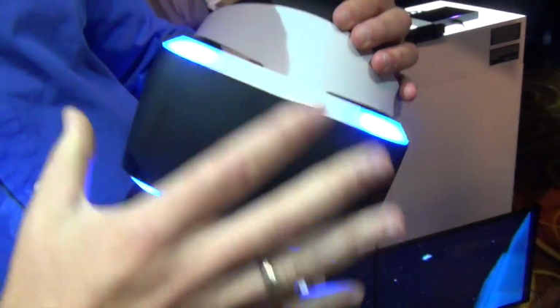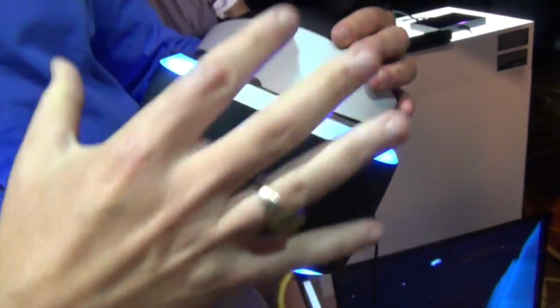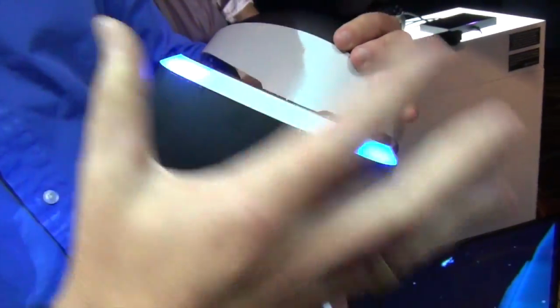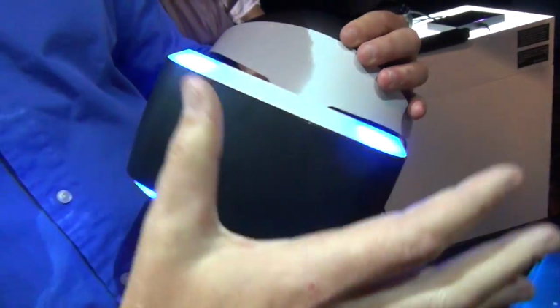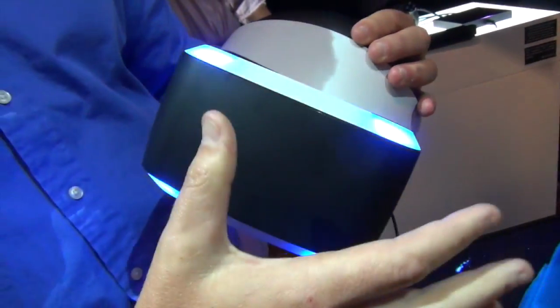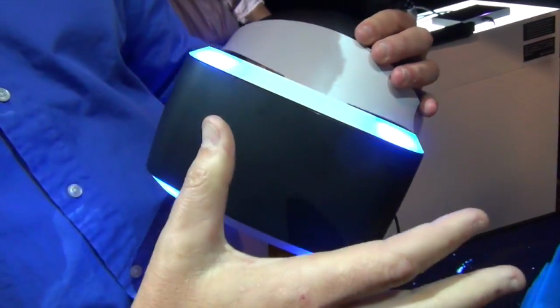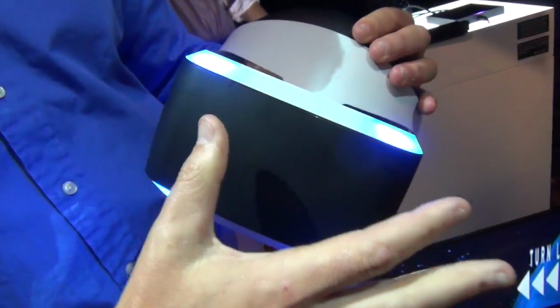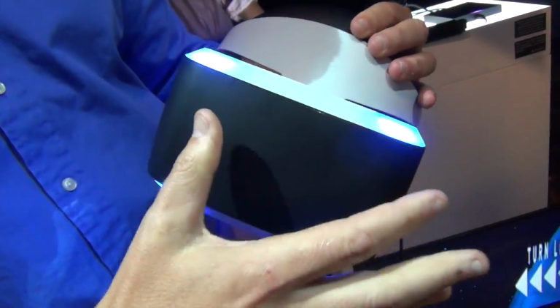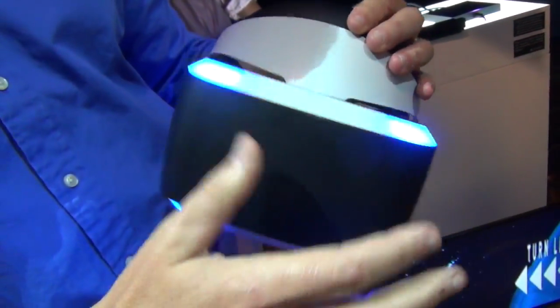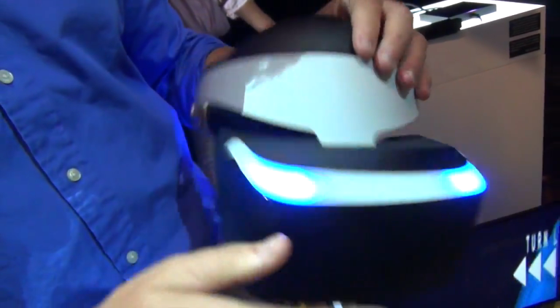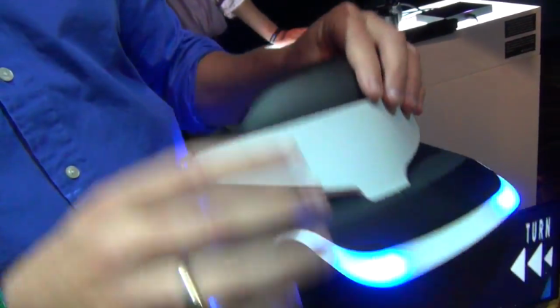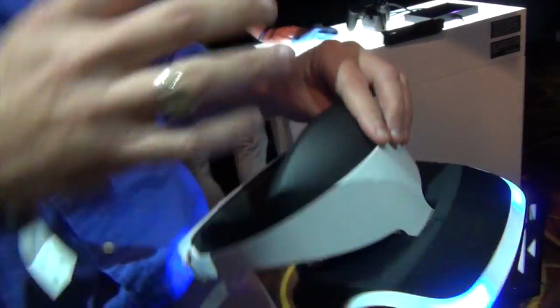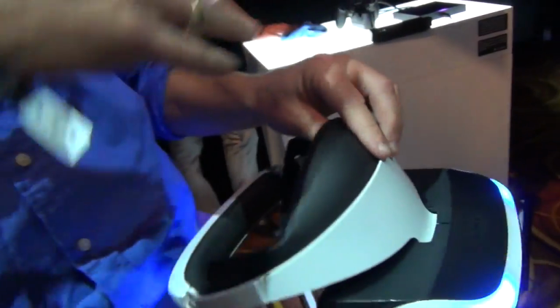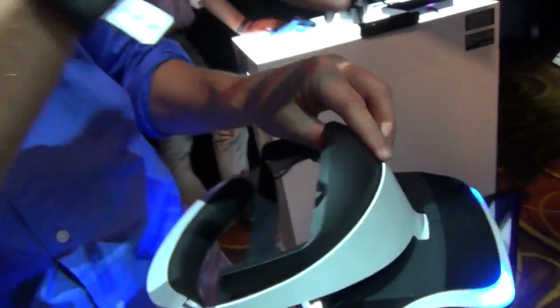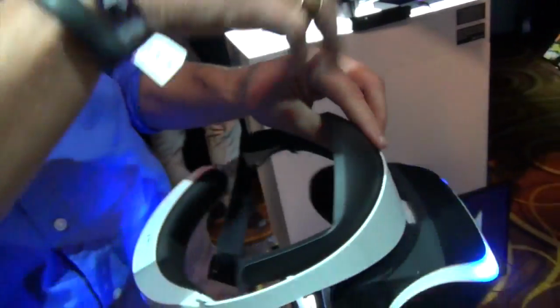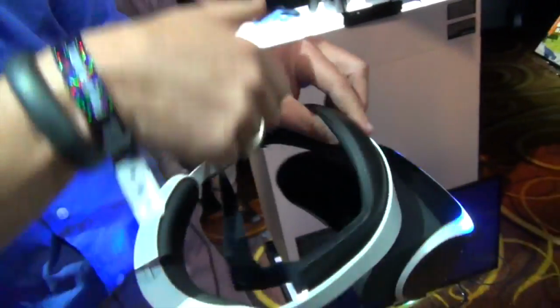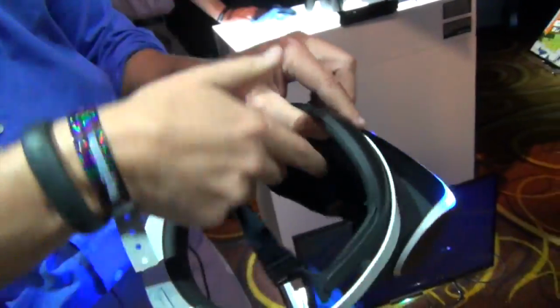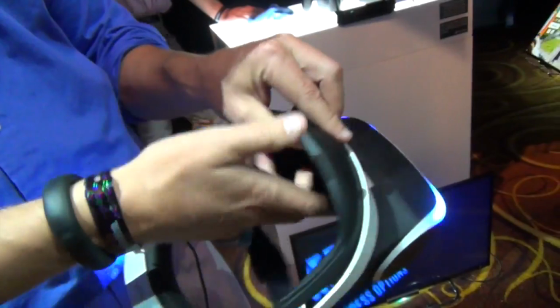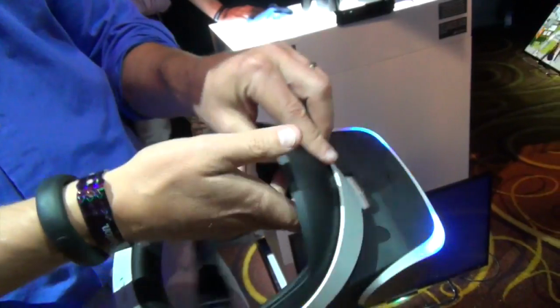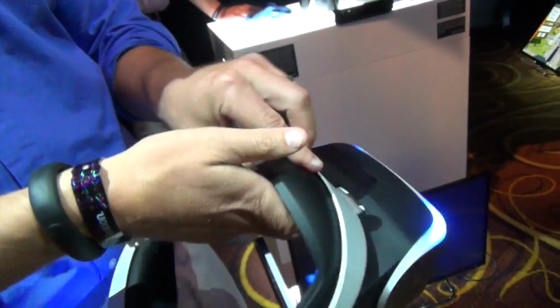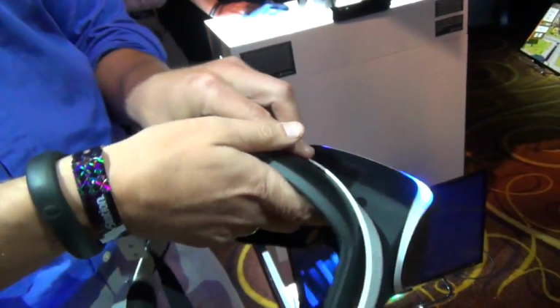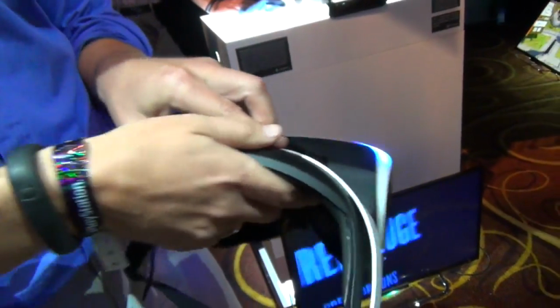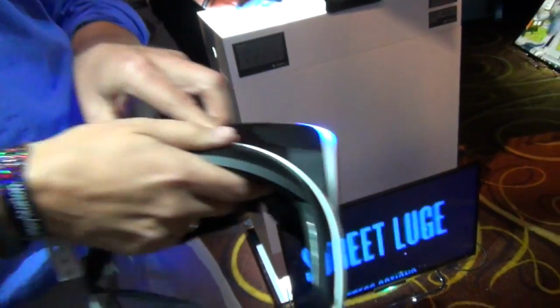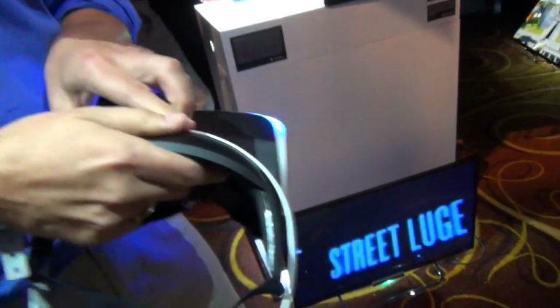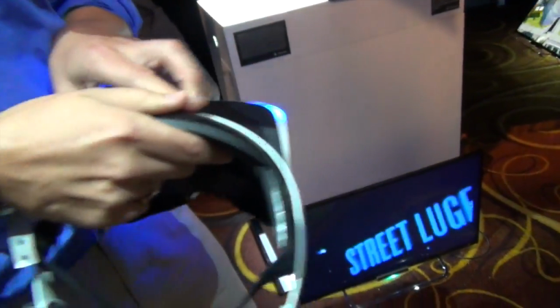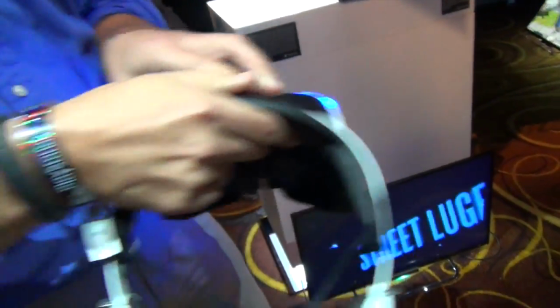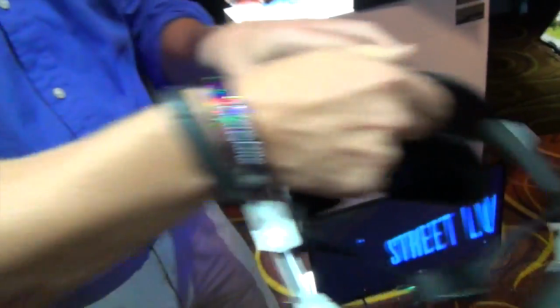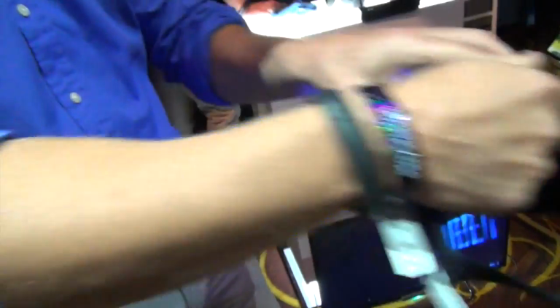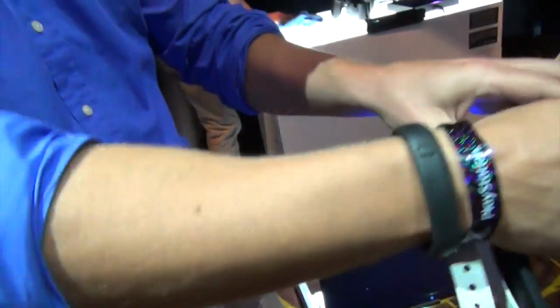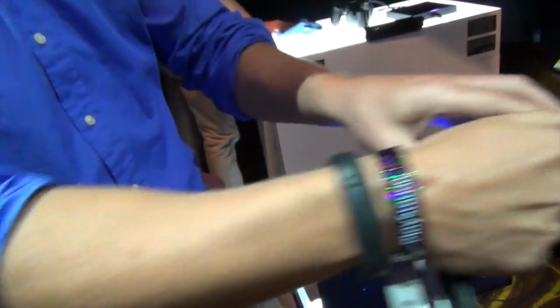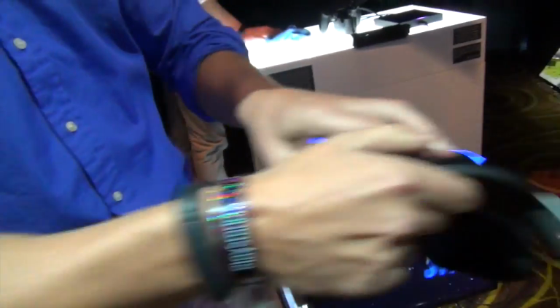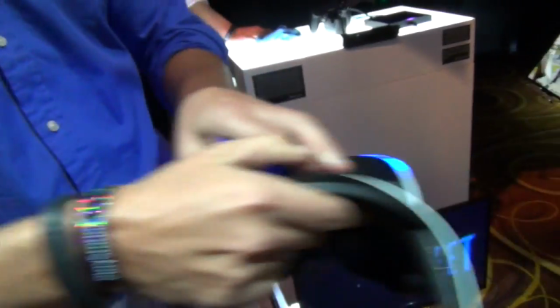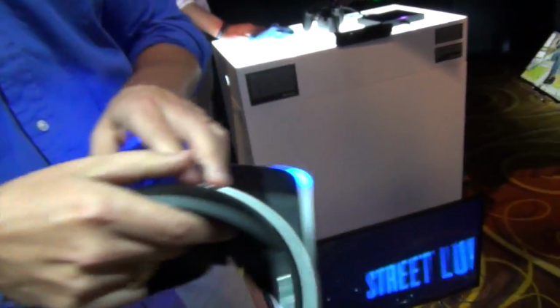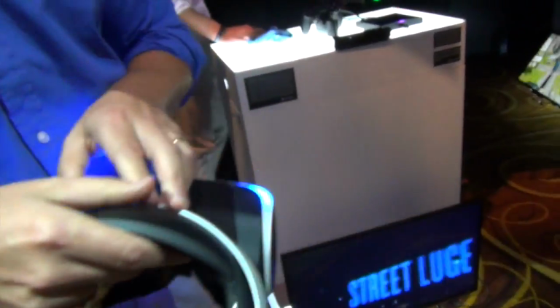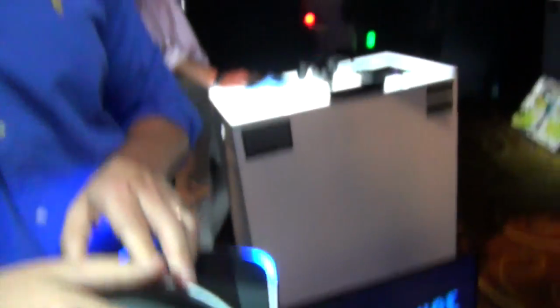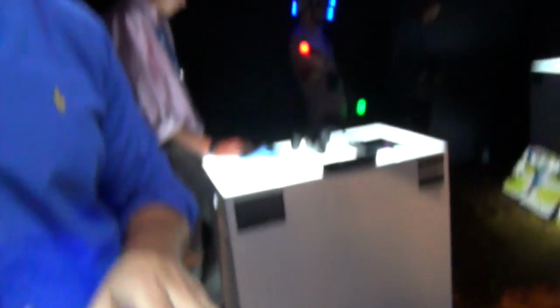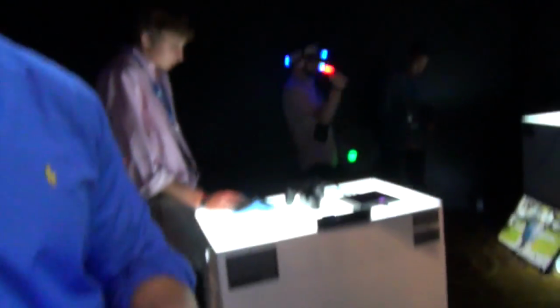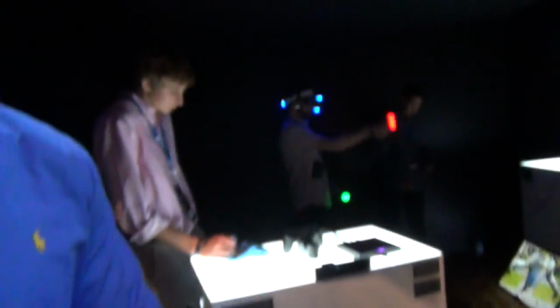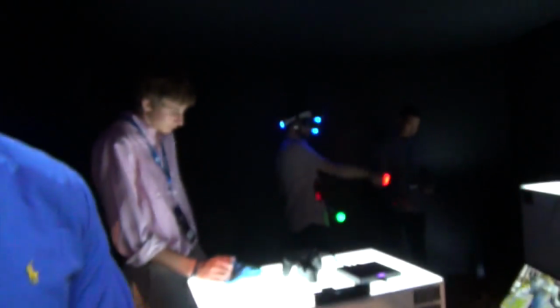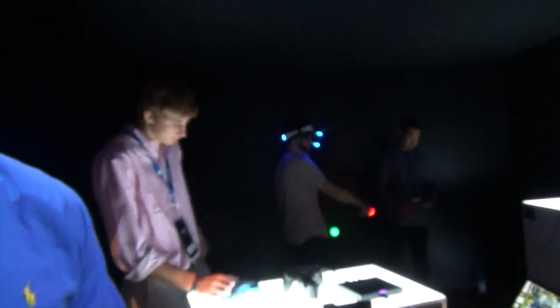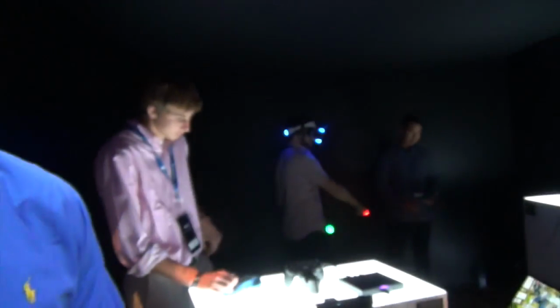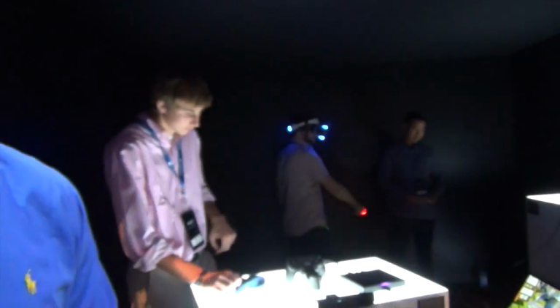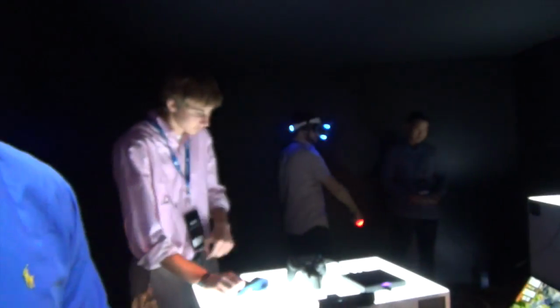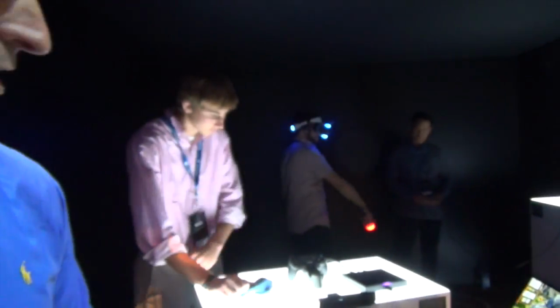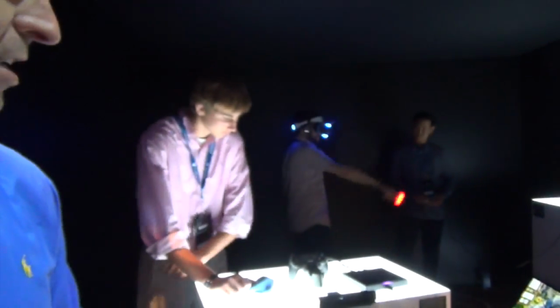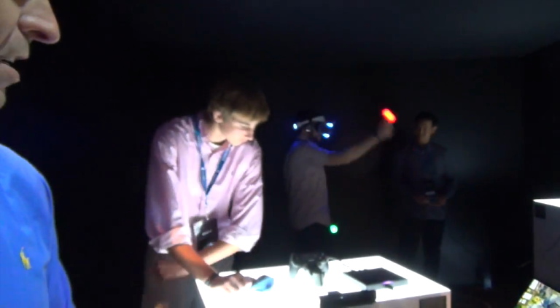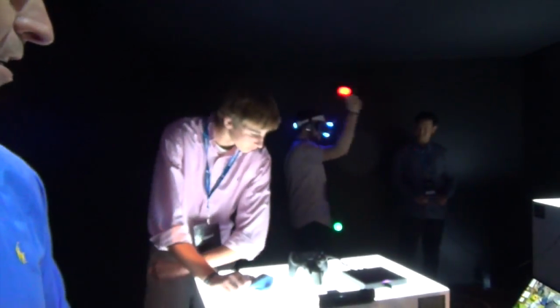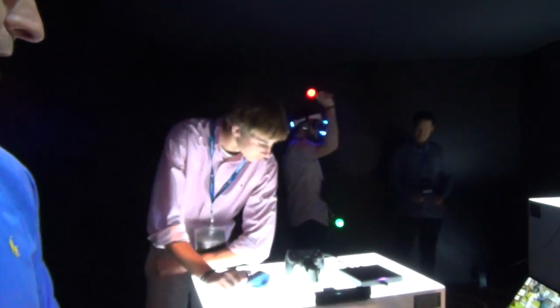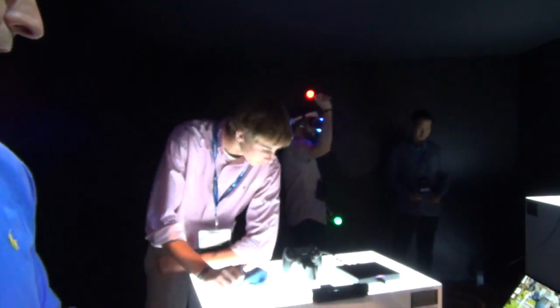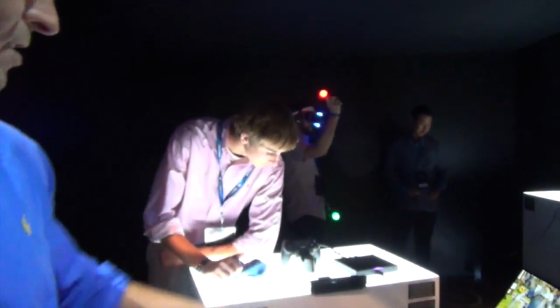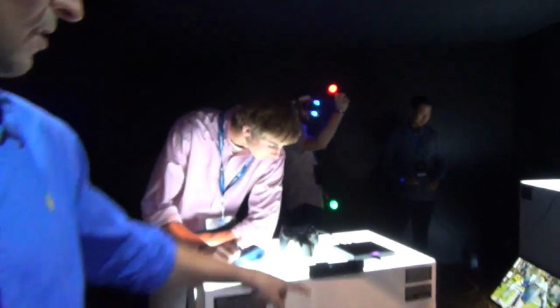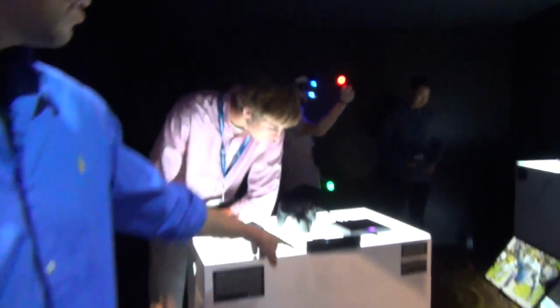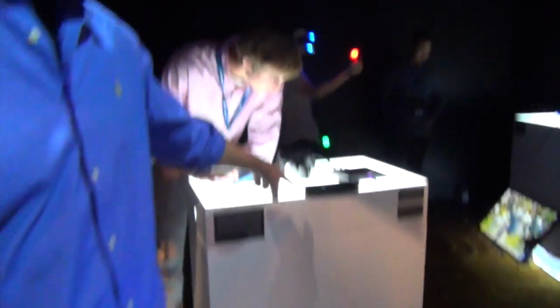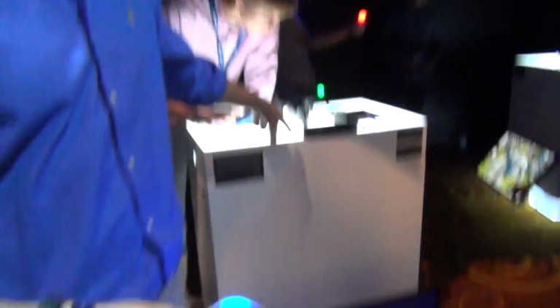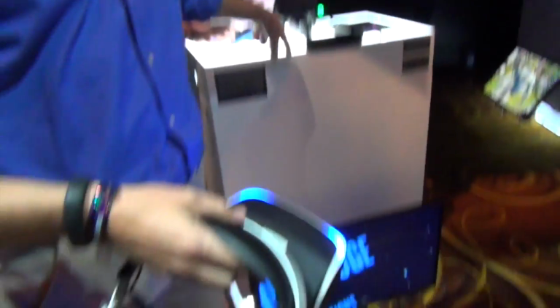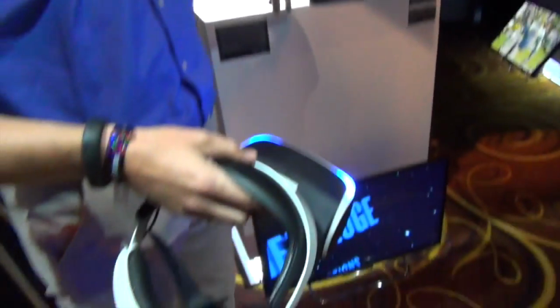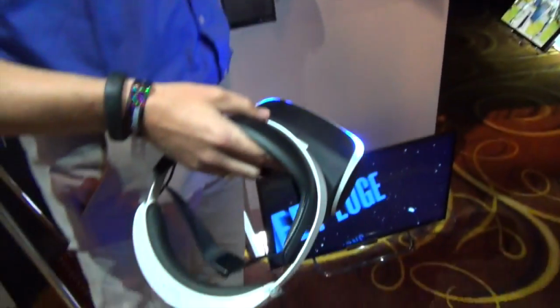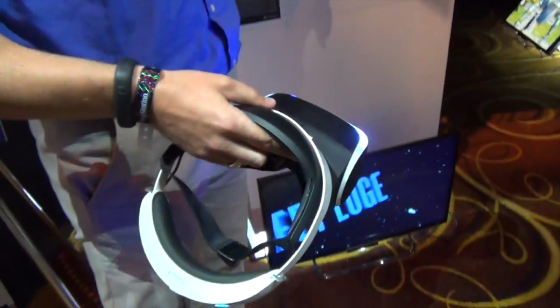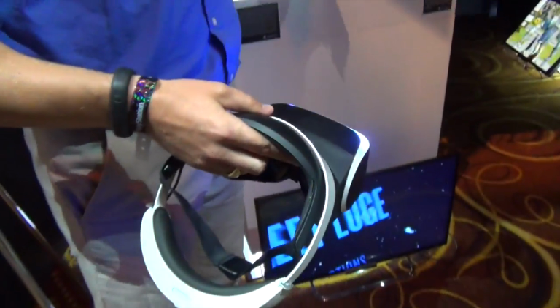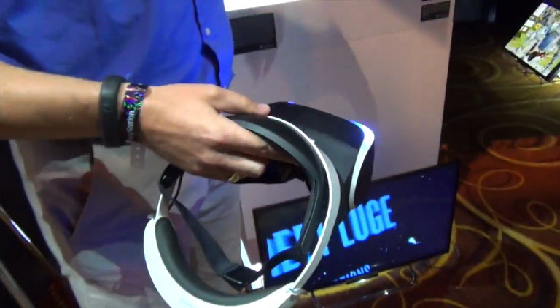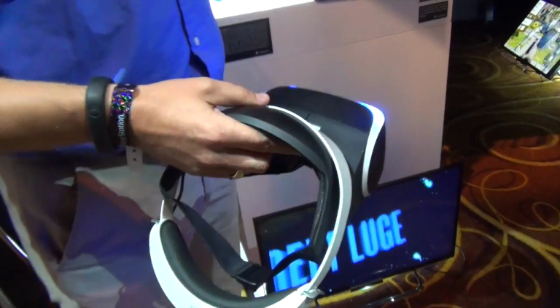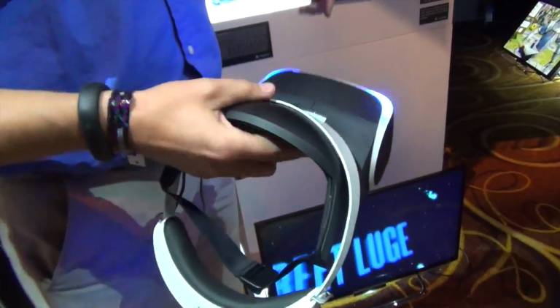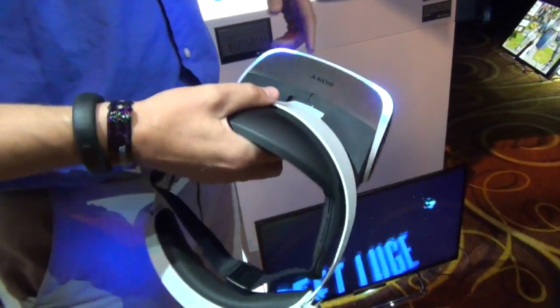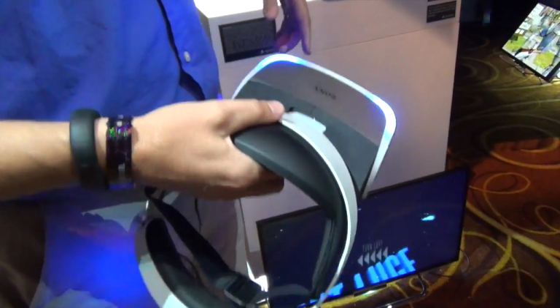The lights on it are not just for show. The camera actually tracks those lights so it knows positionally where it is. So this is the camera over there.